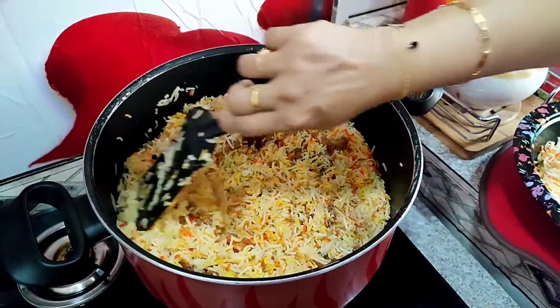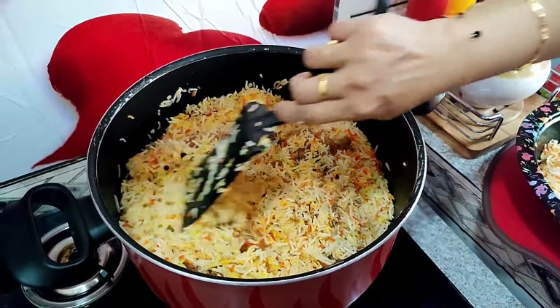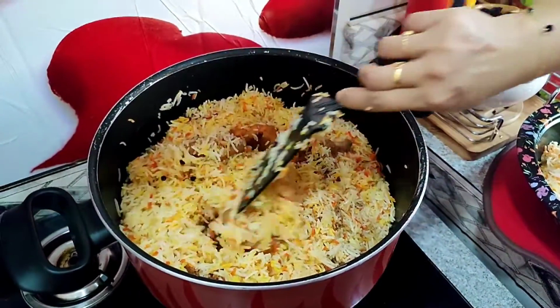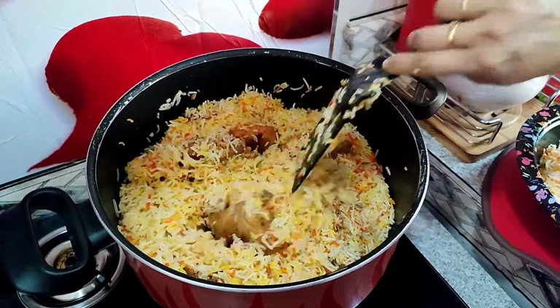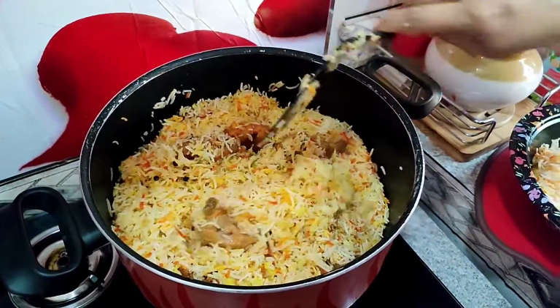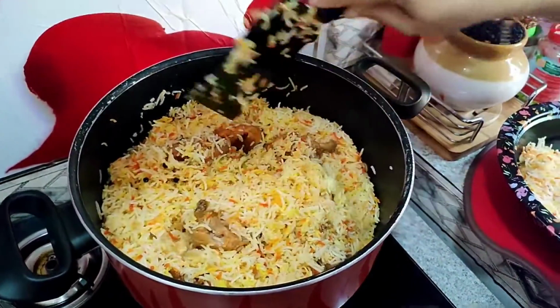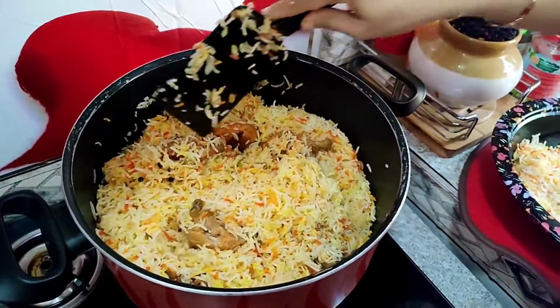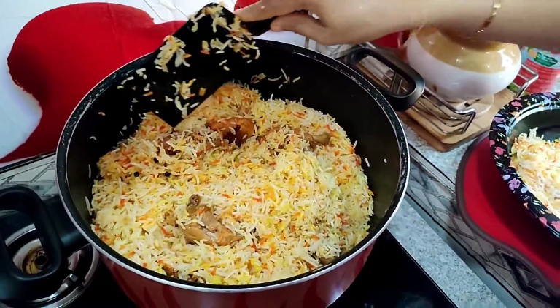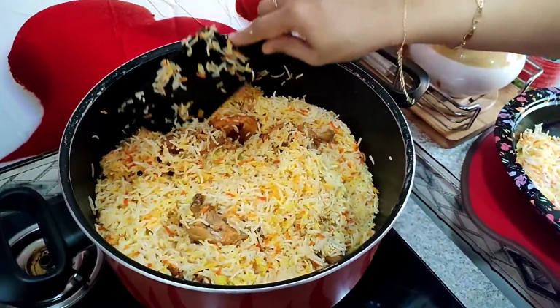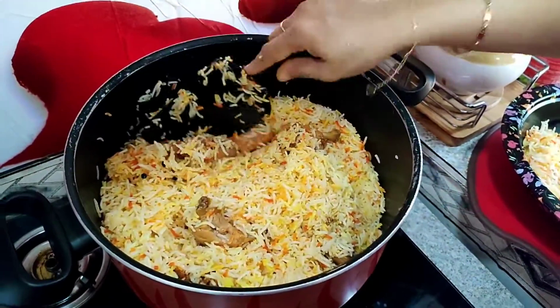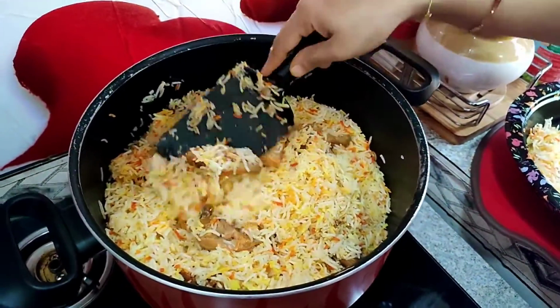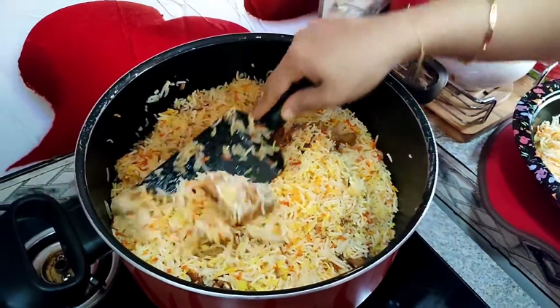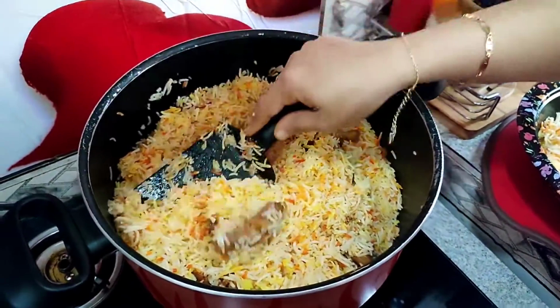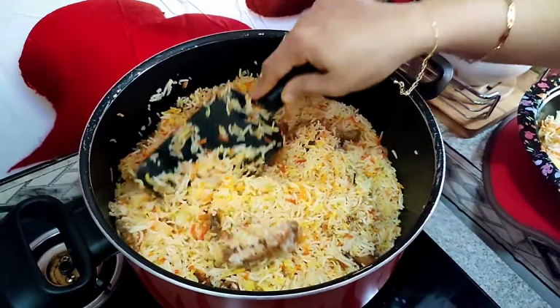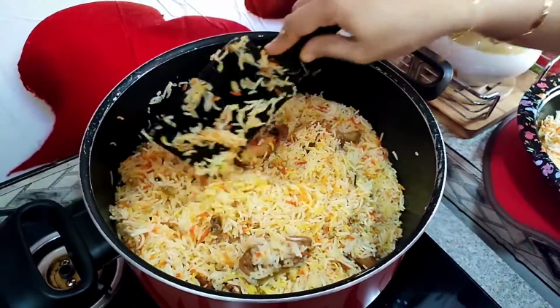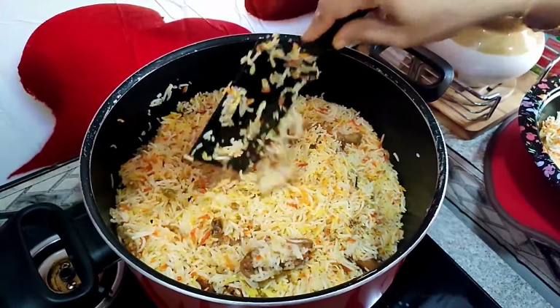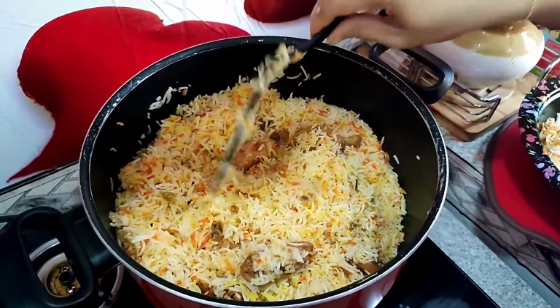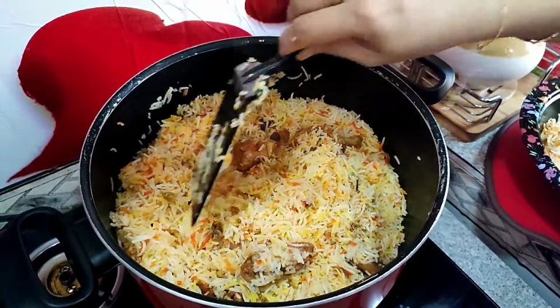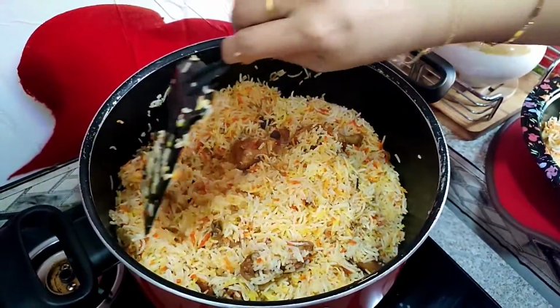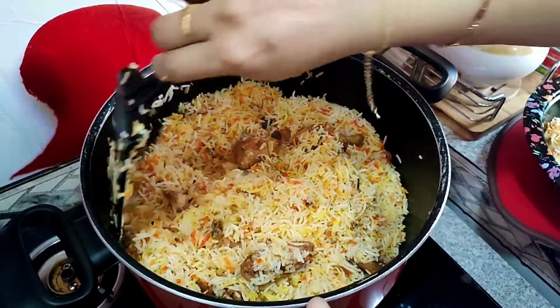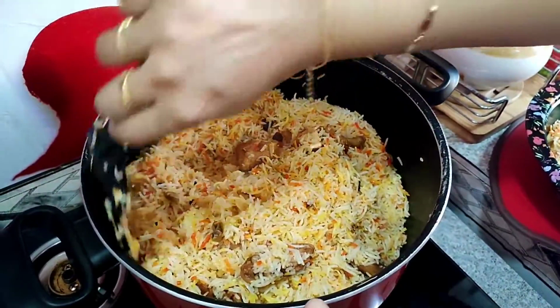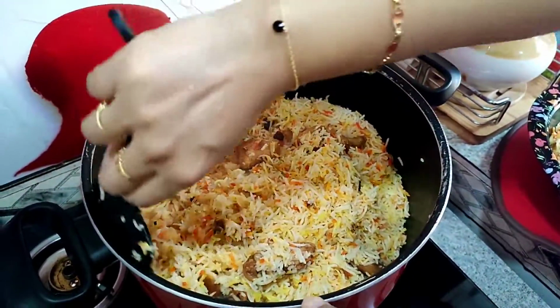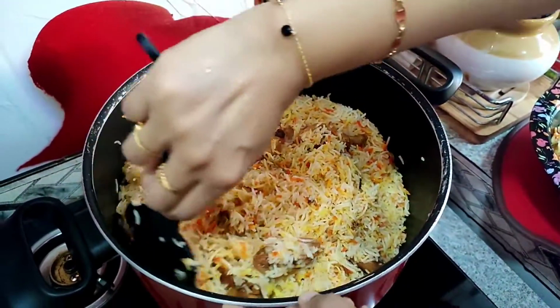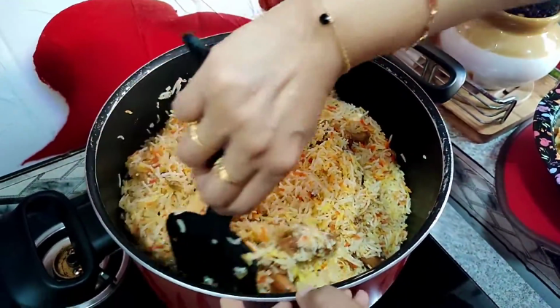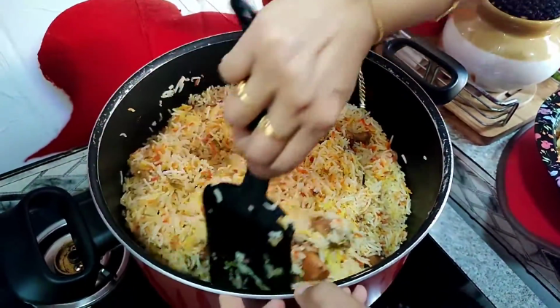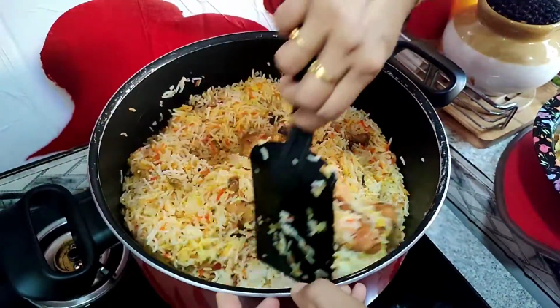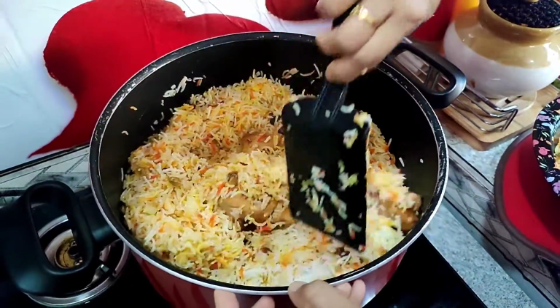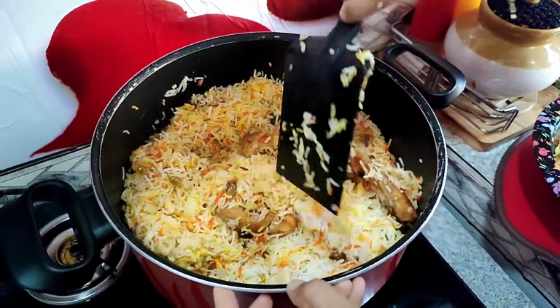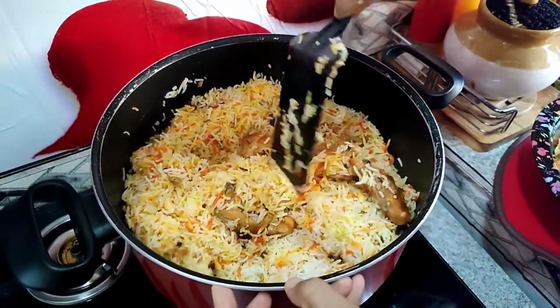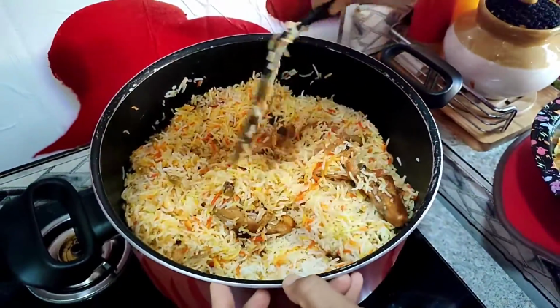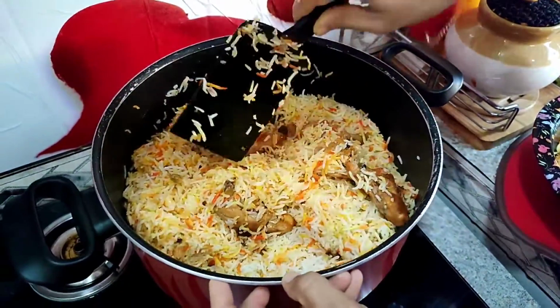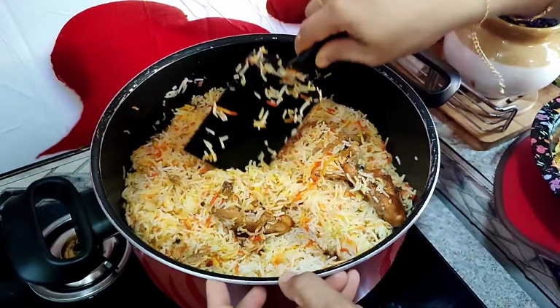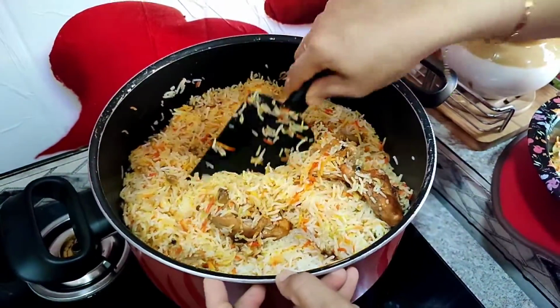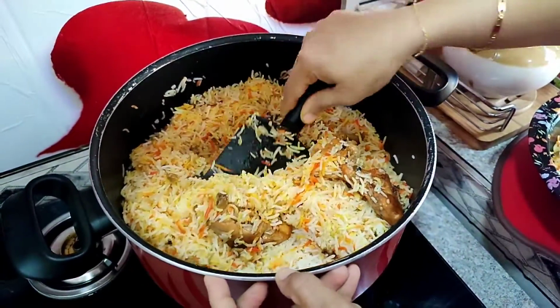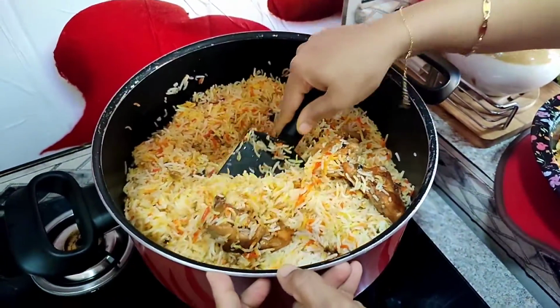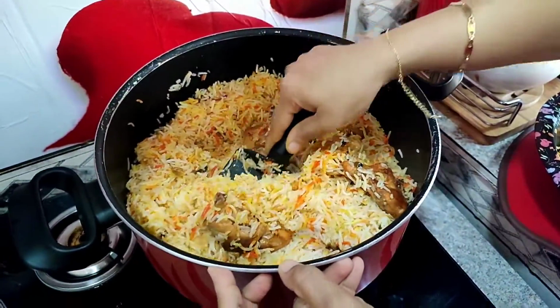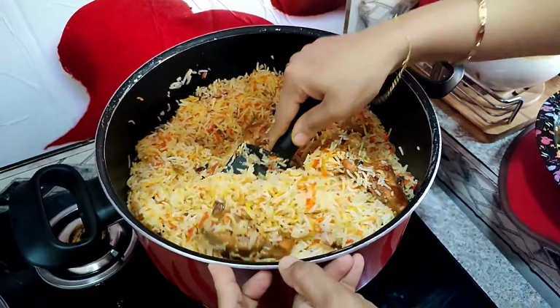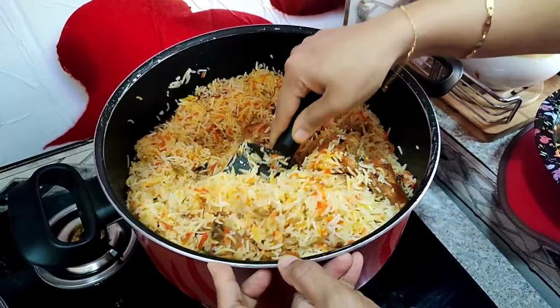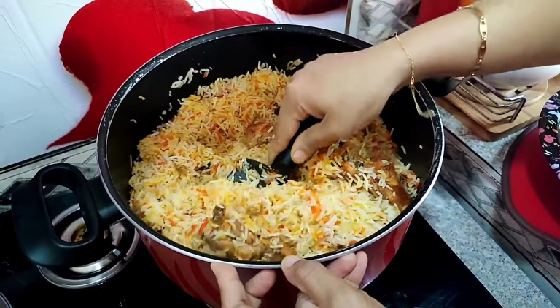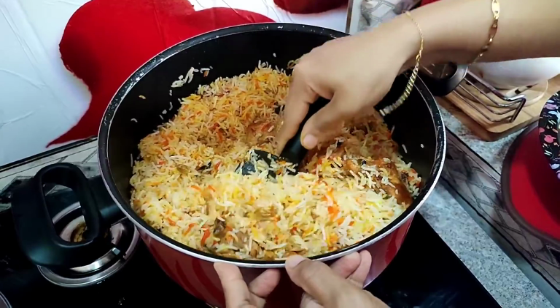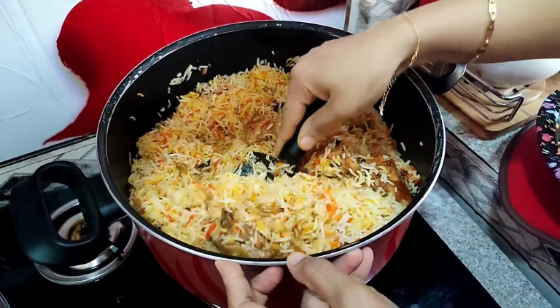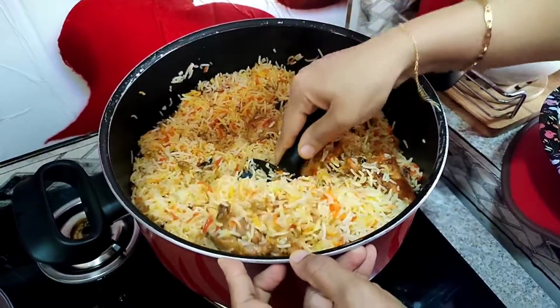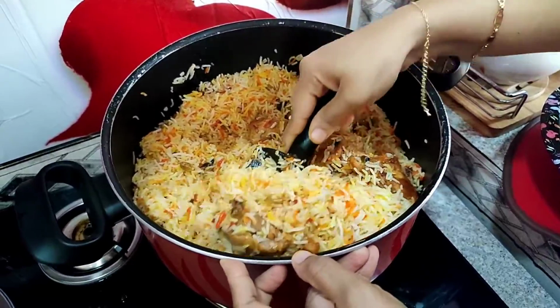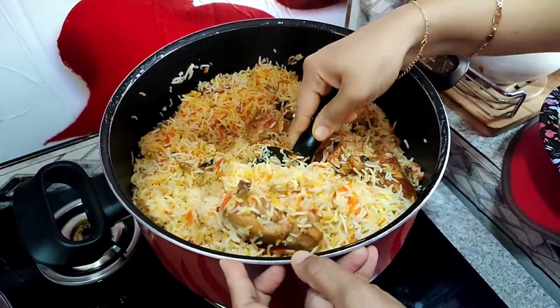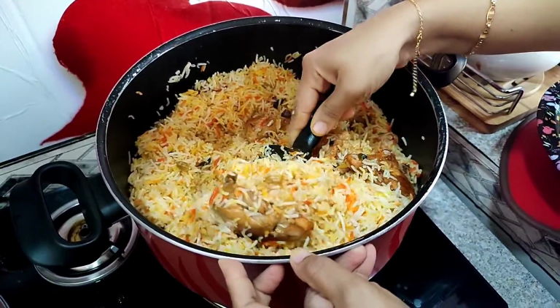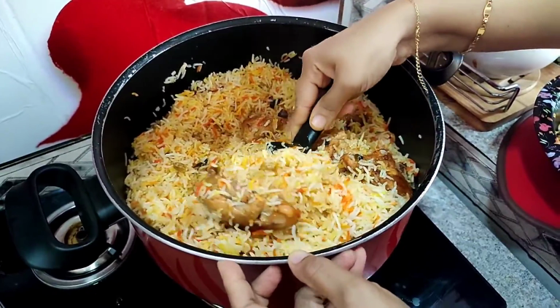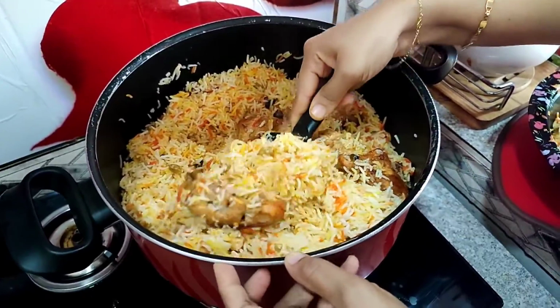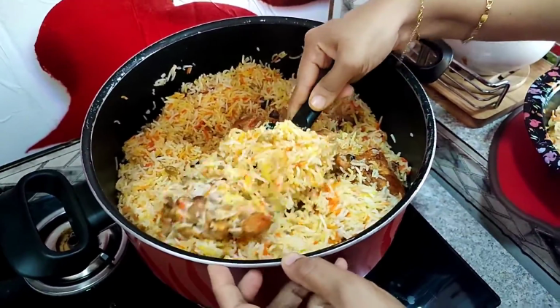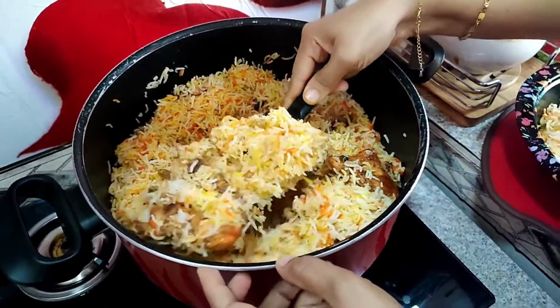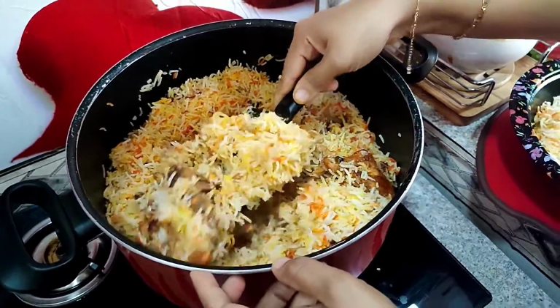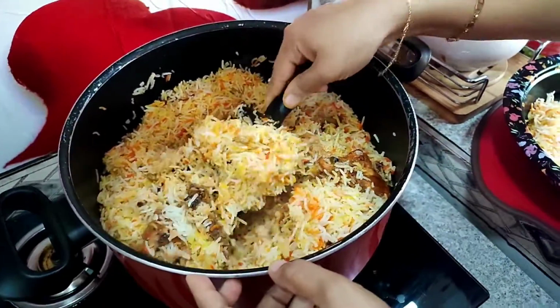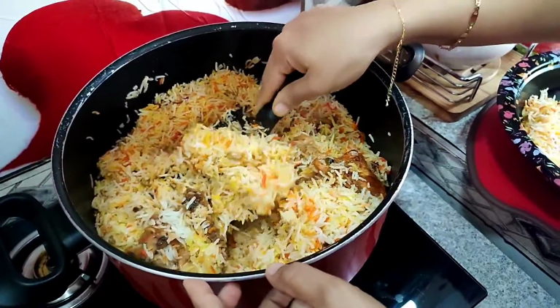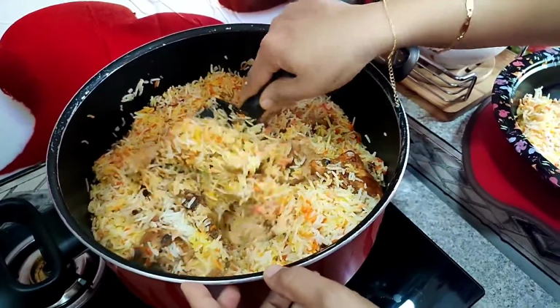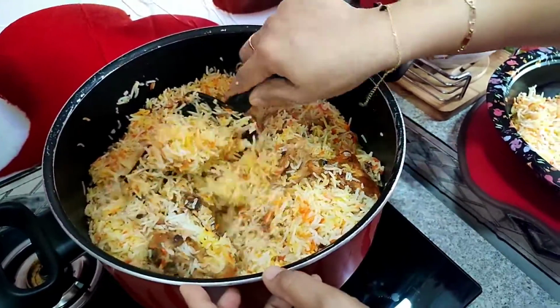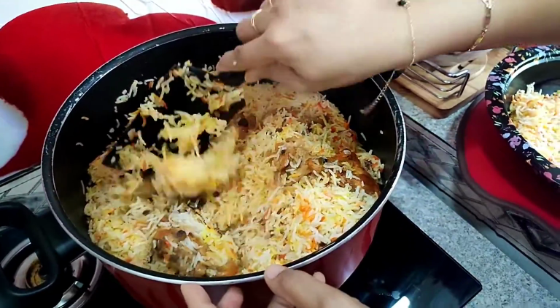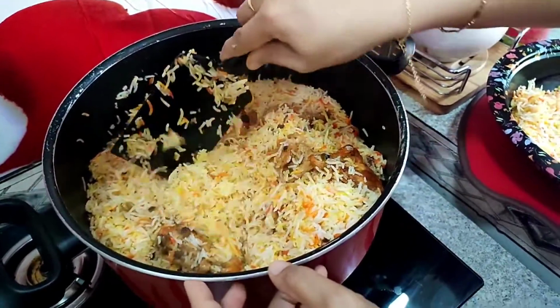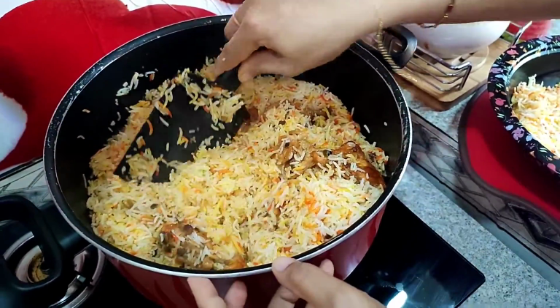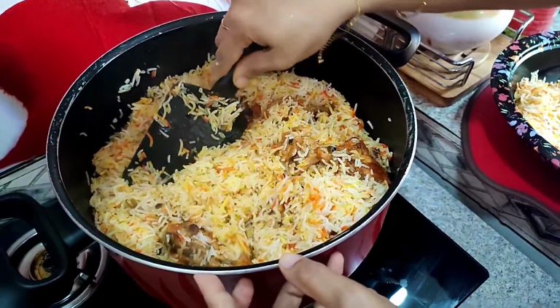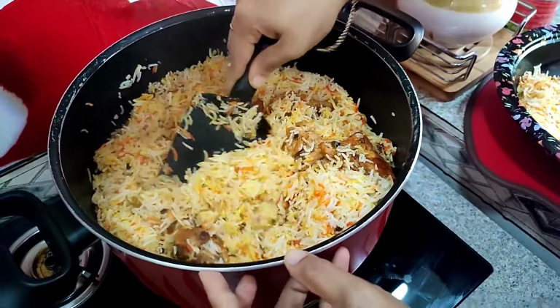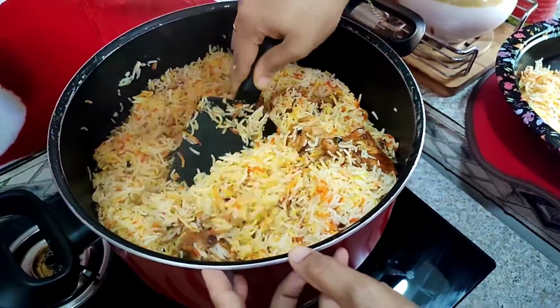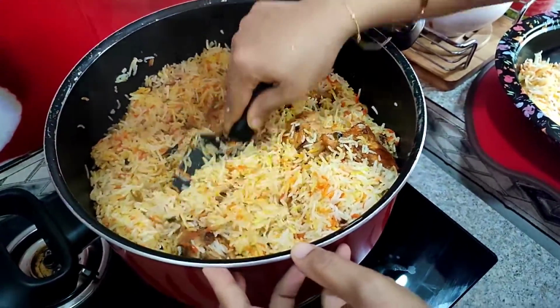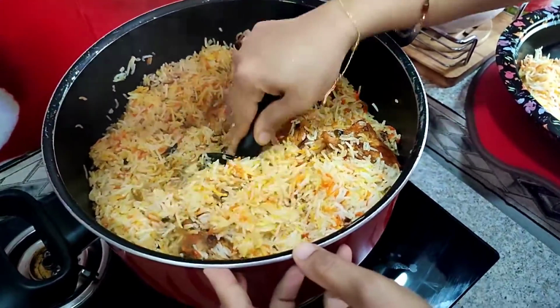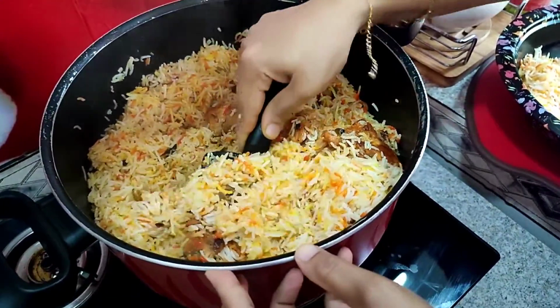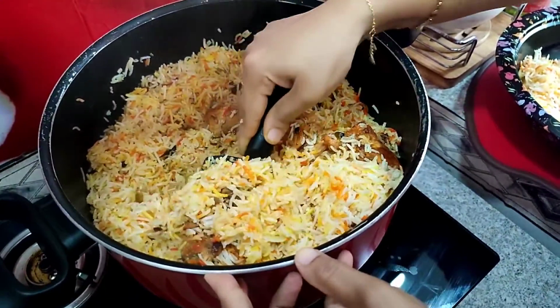I love food. I love this recipe — chicken mandiya.